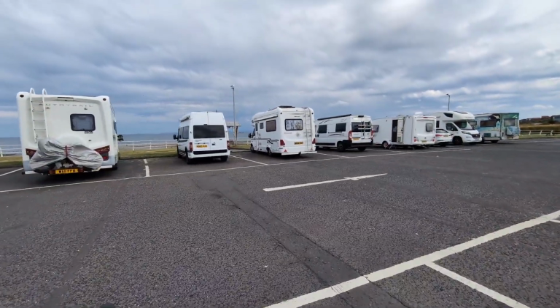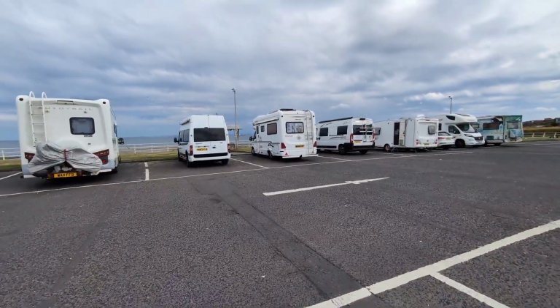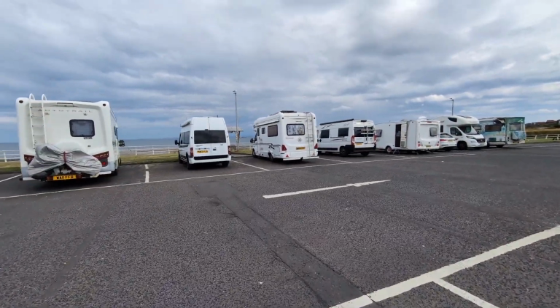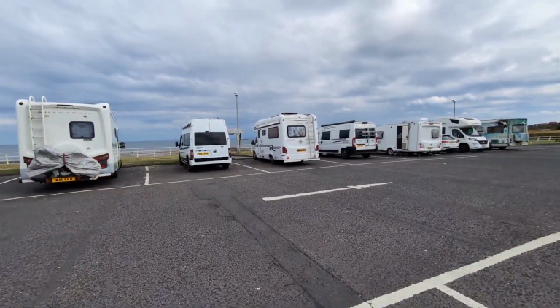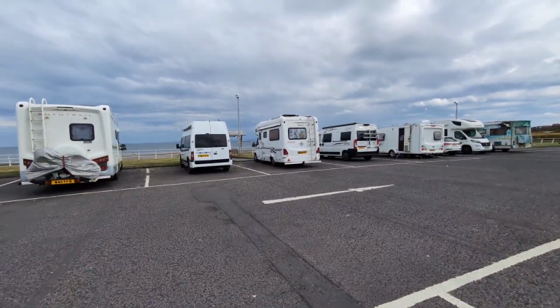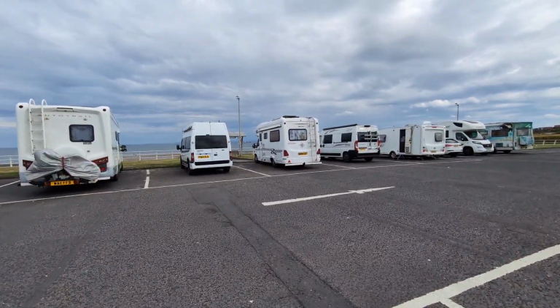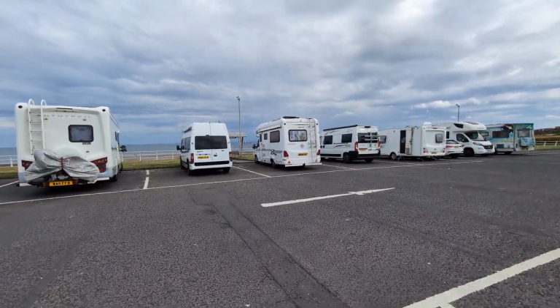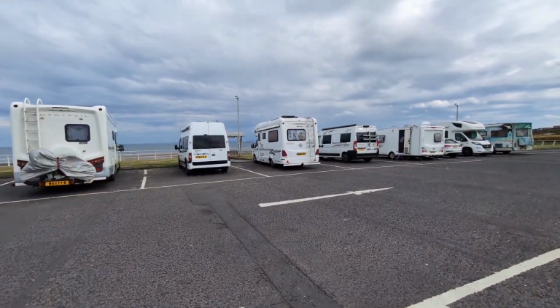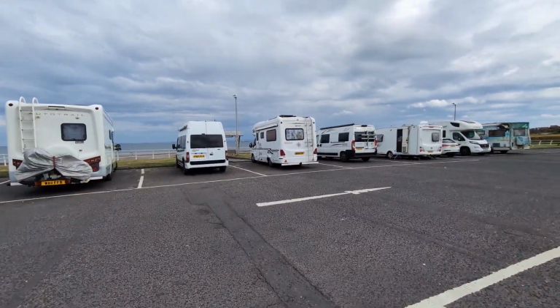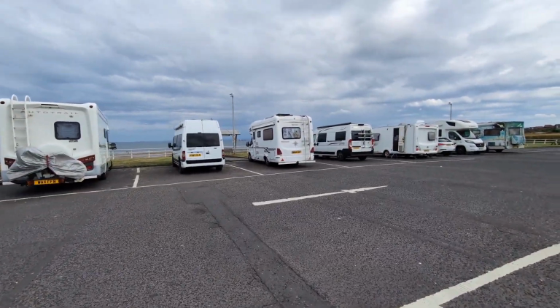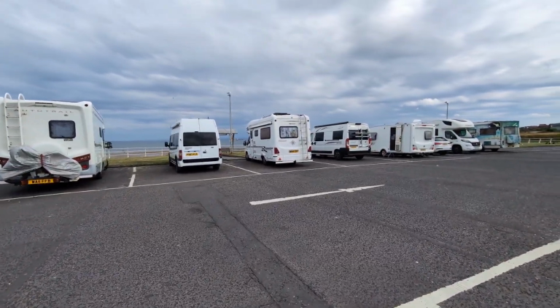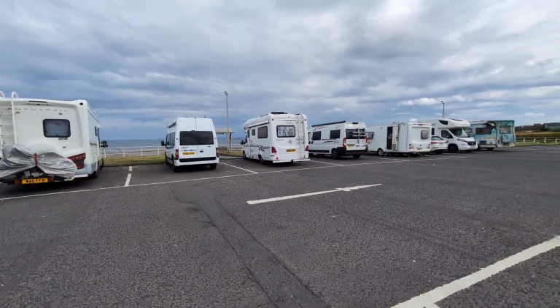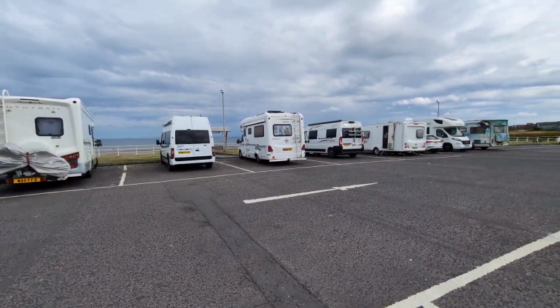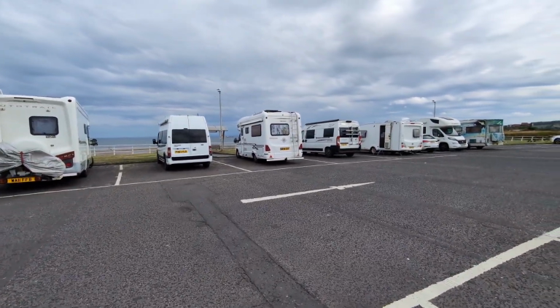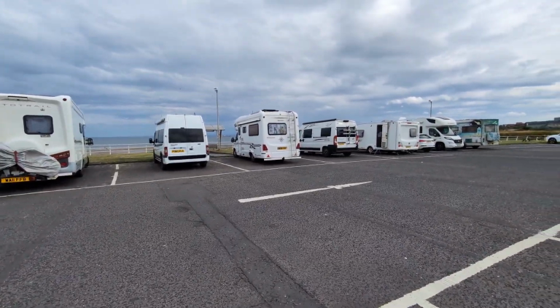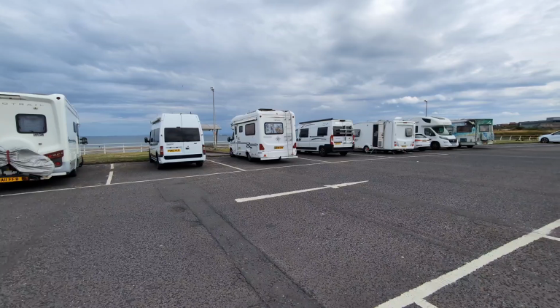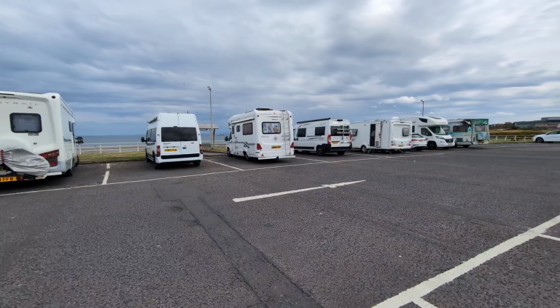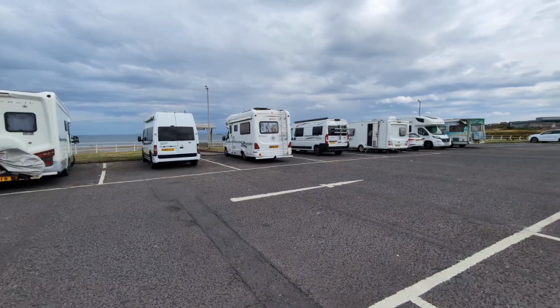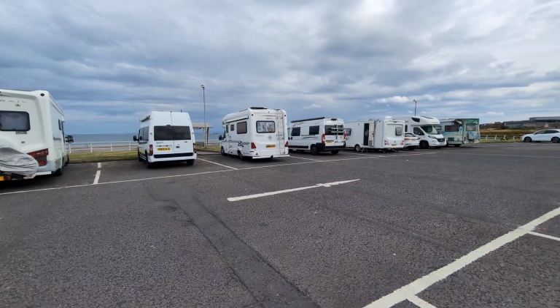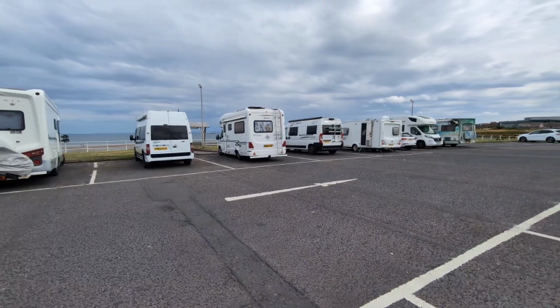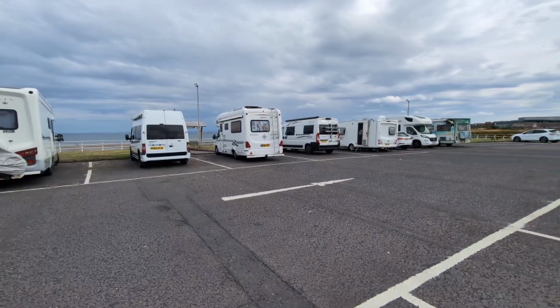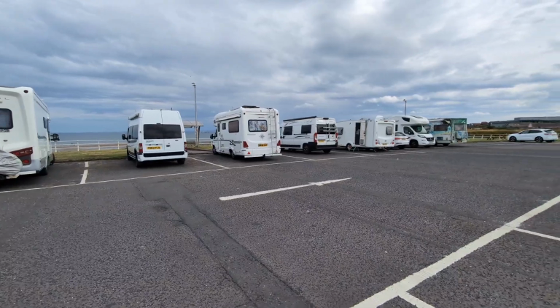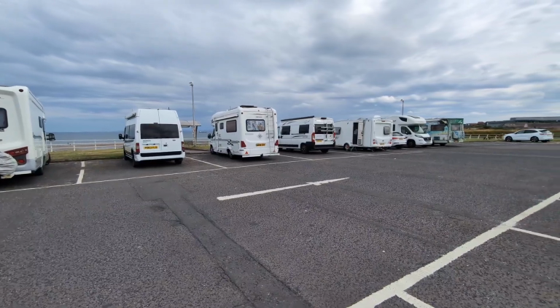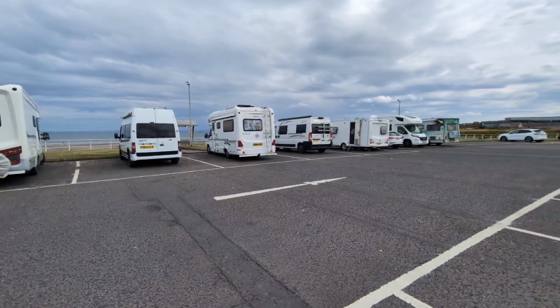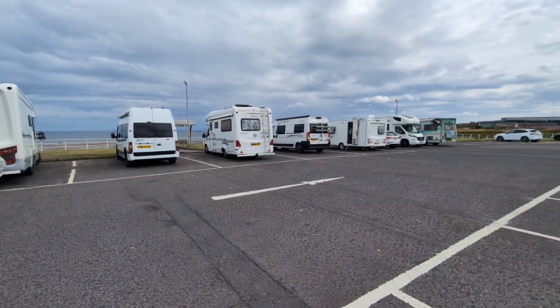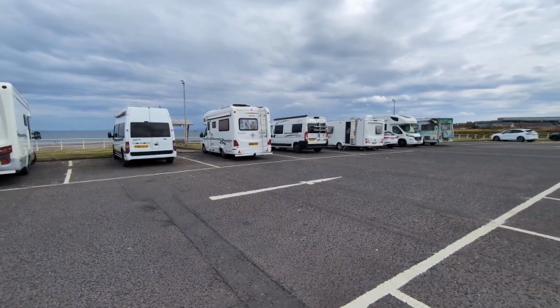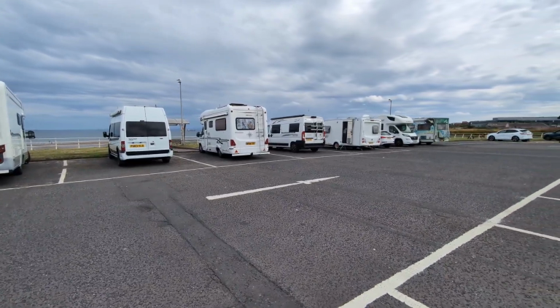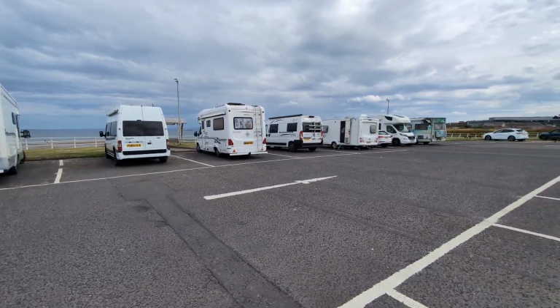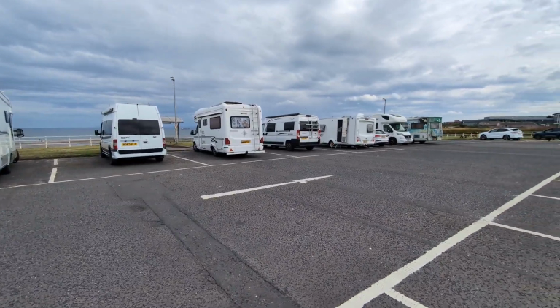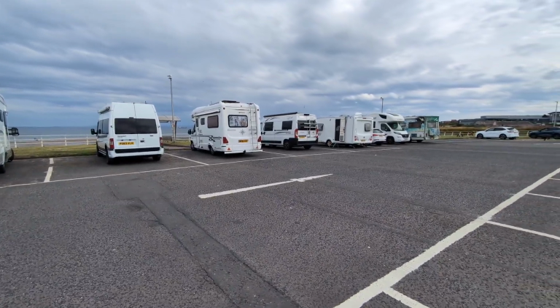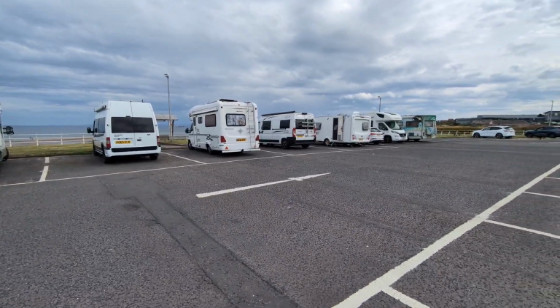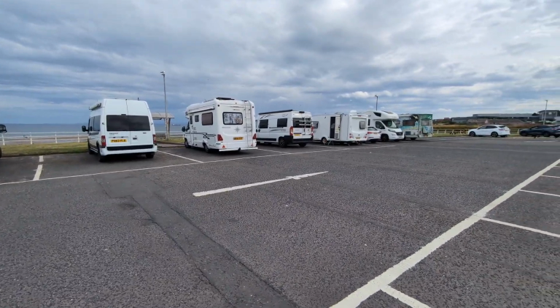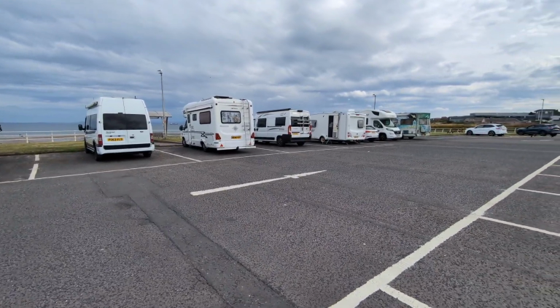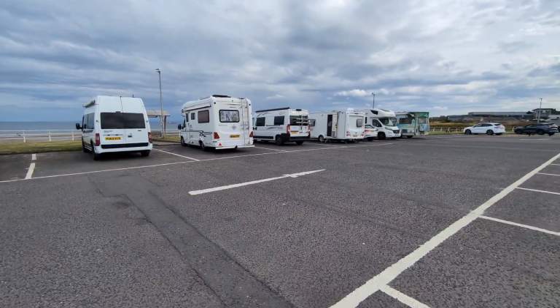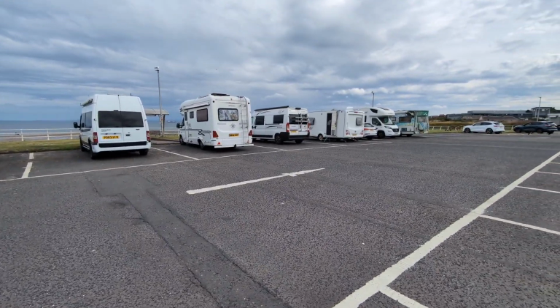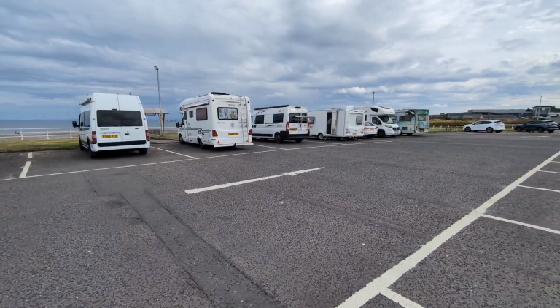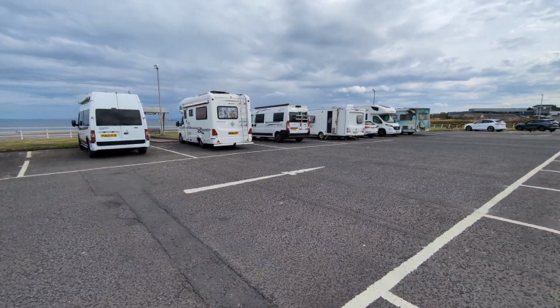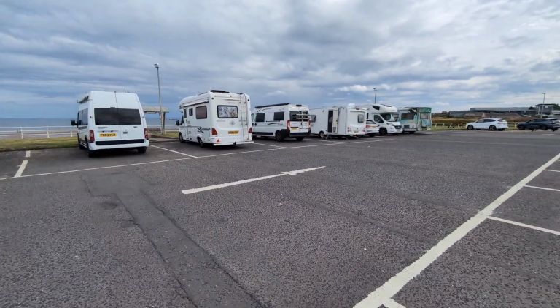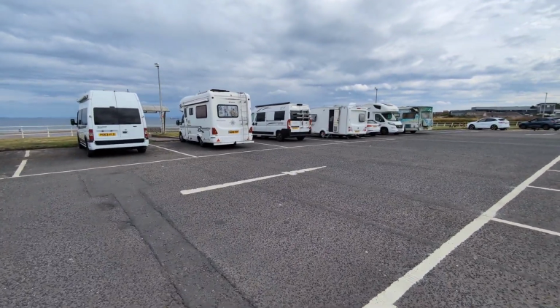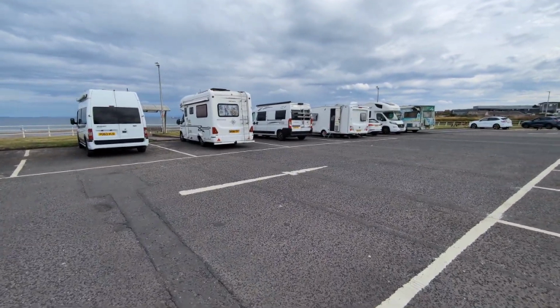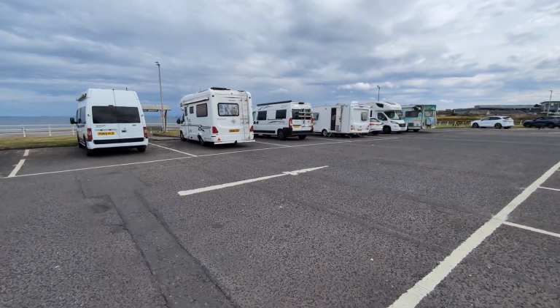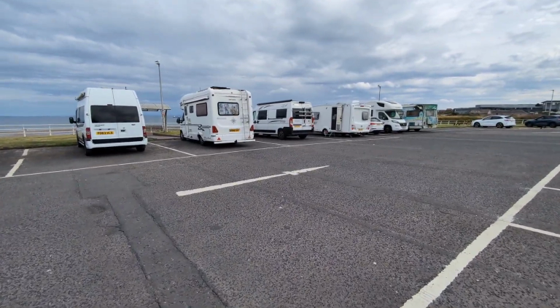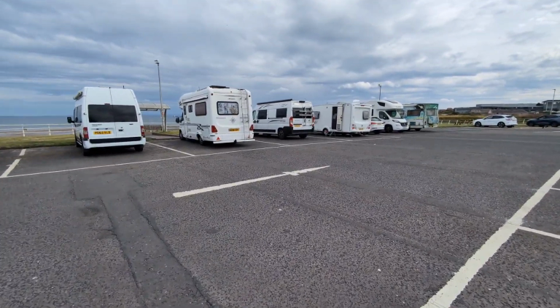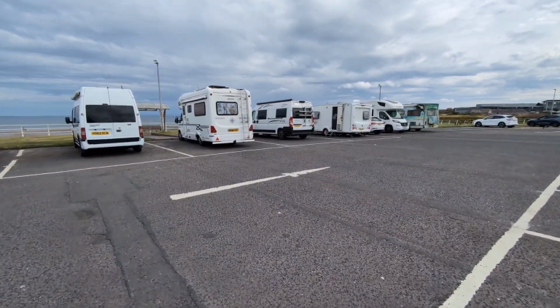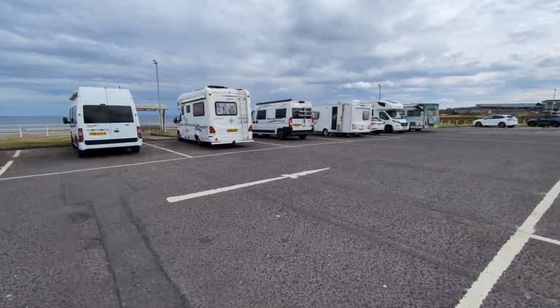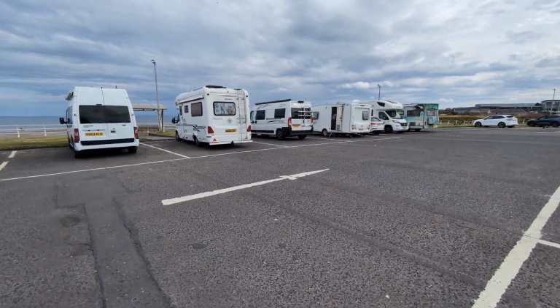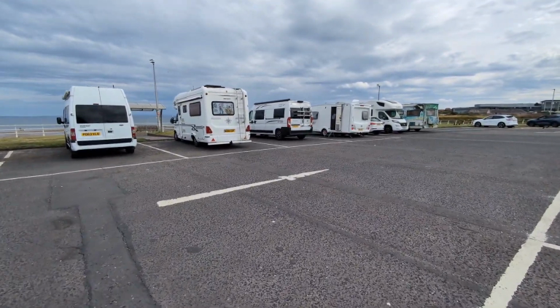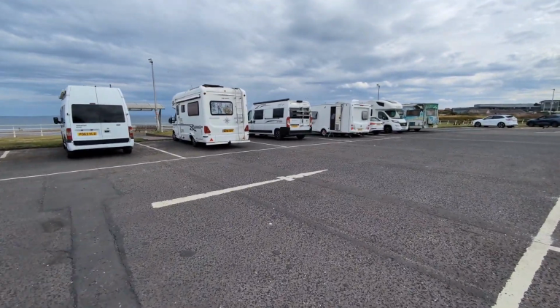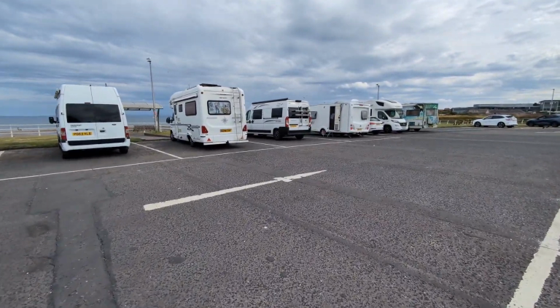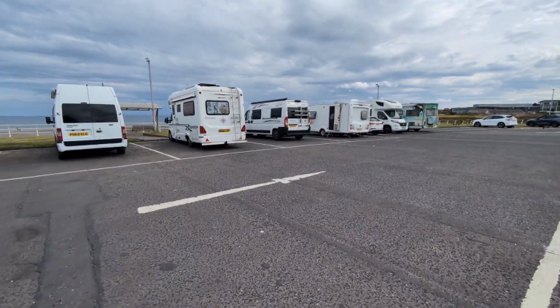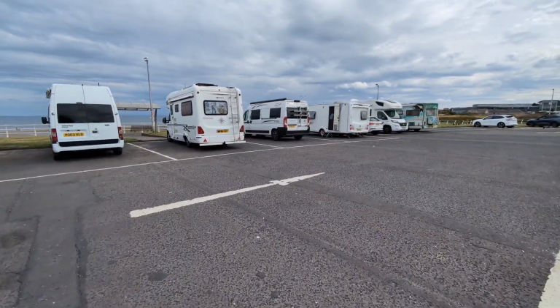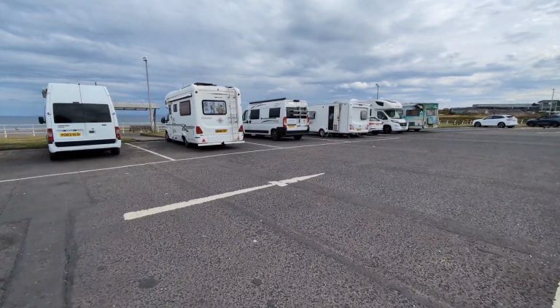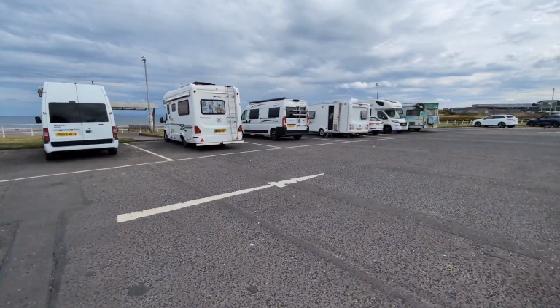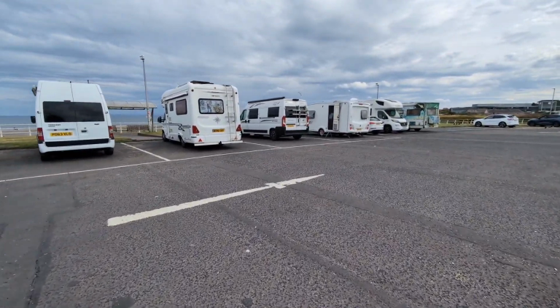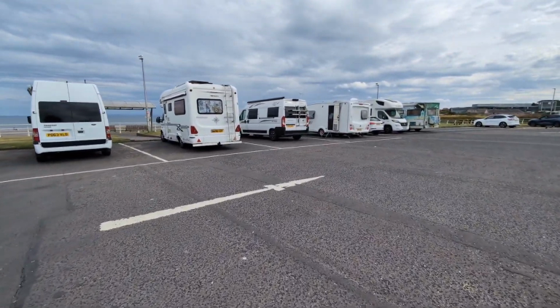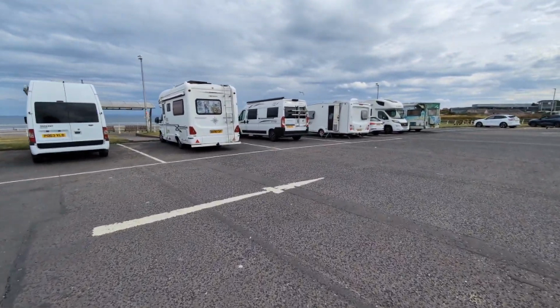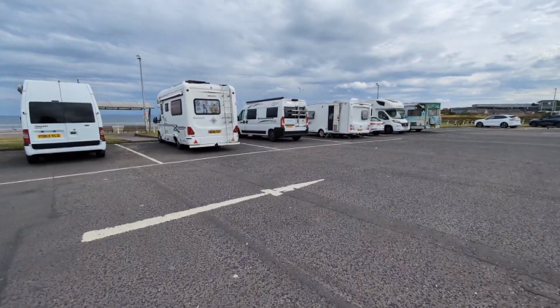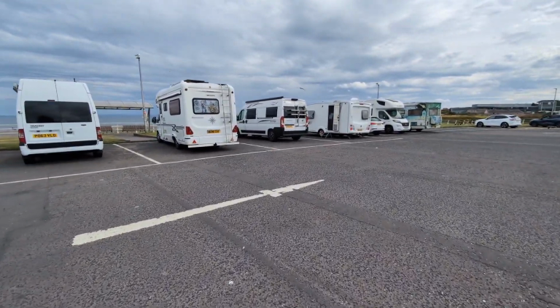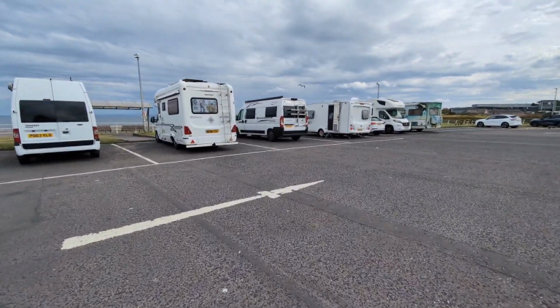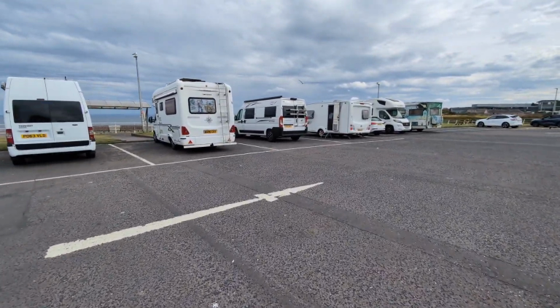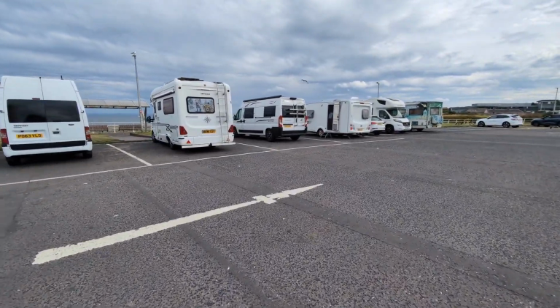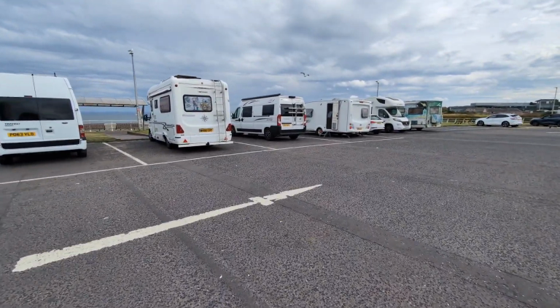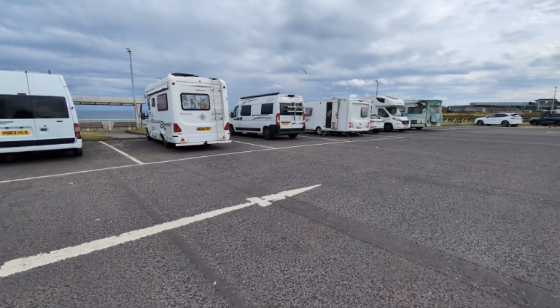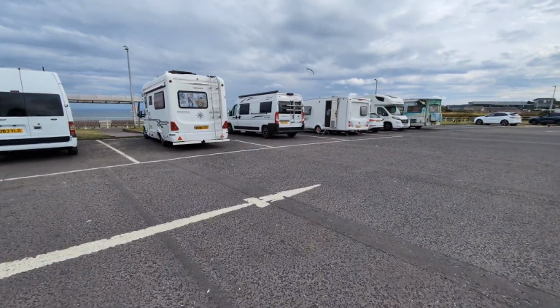One, two, three, four, five, six. Well, the one next to me is a caravan.